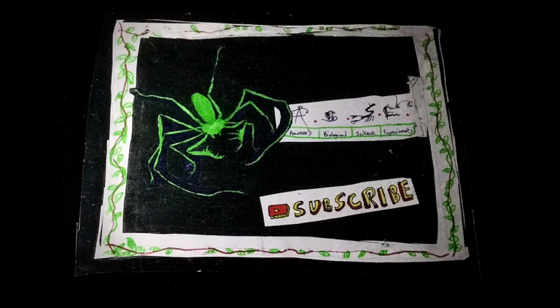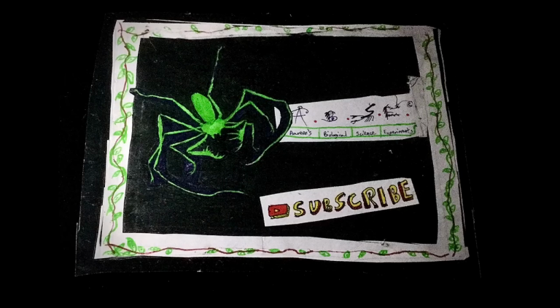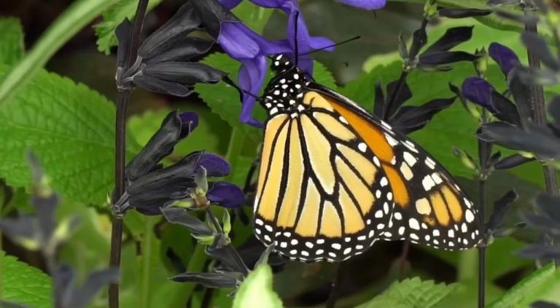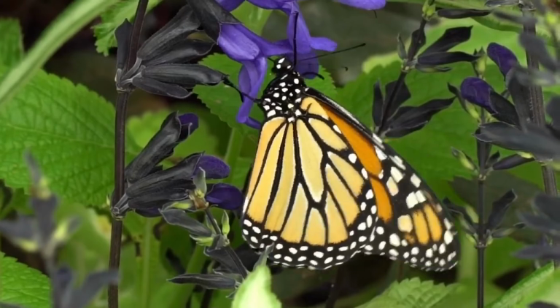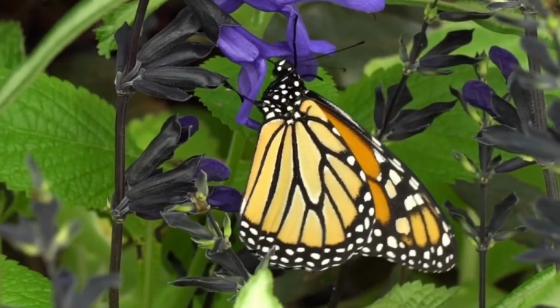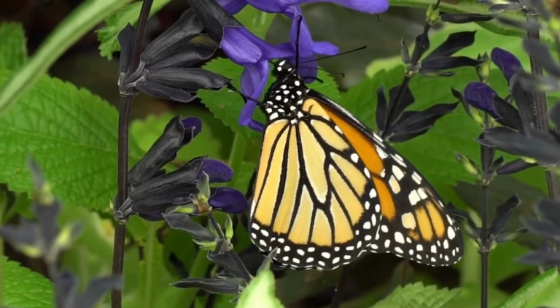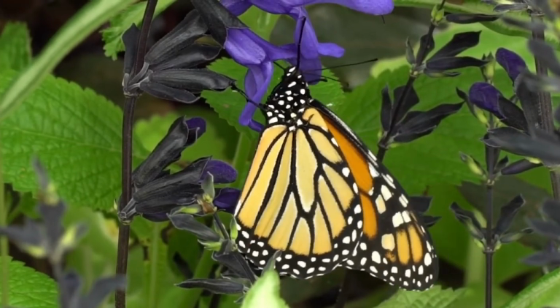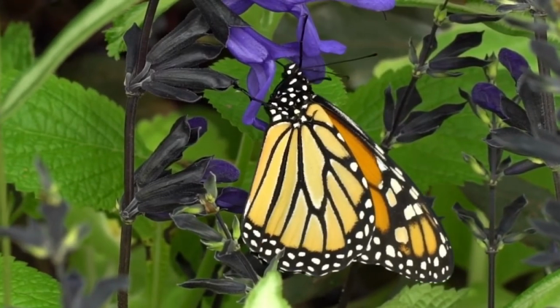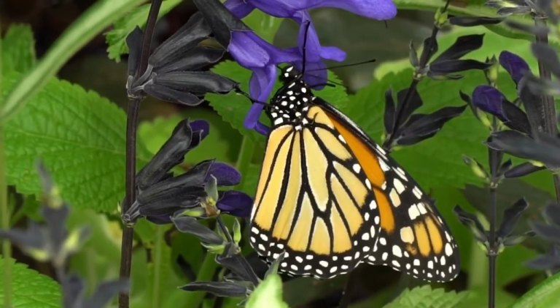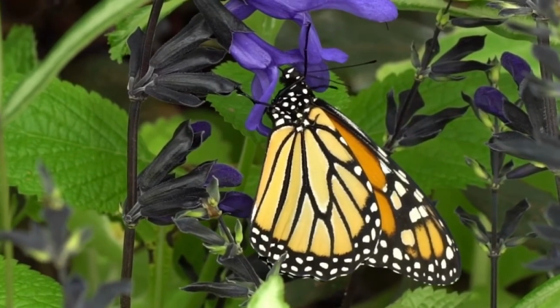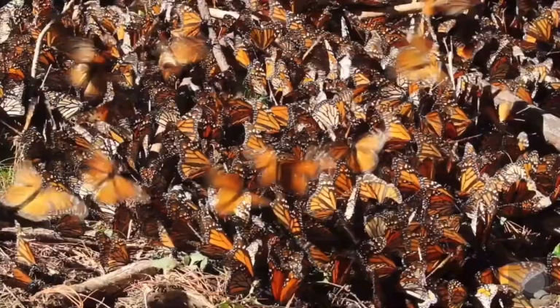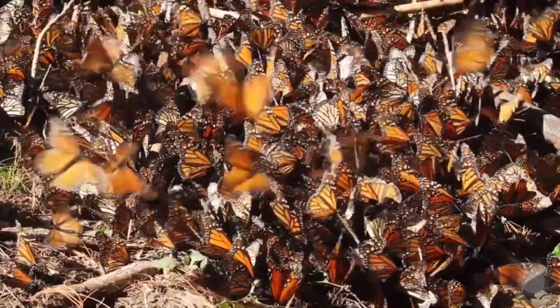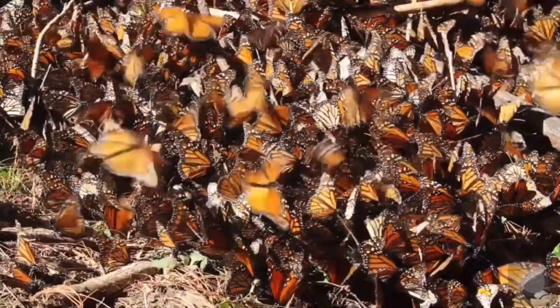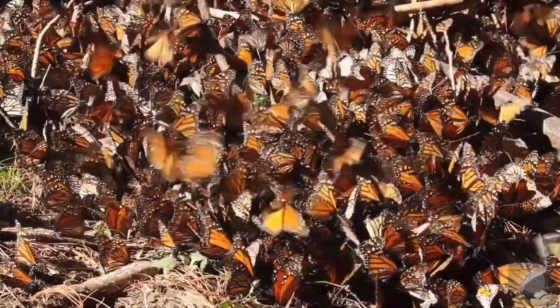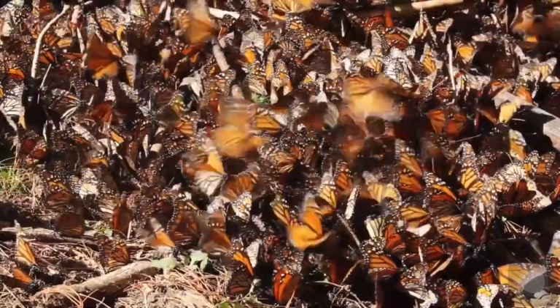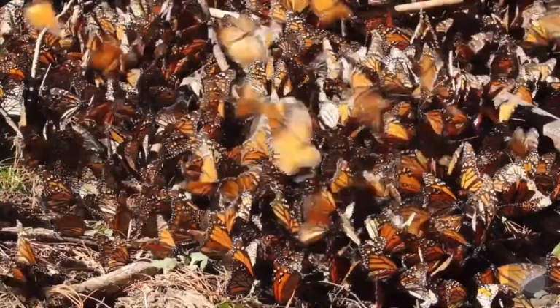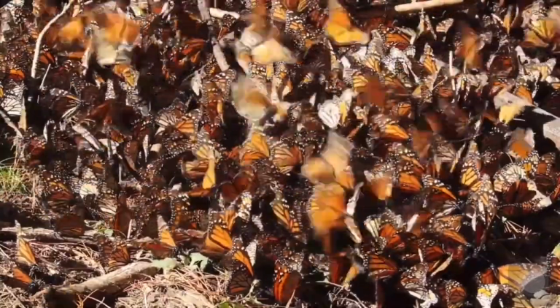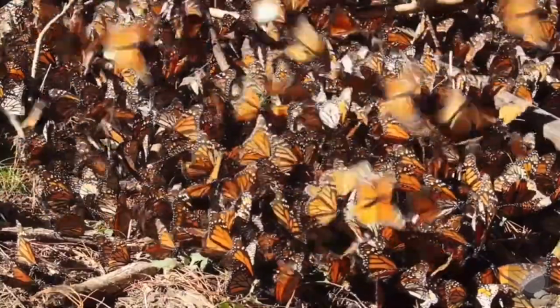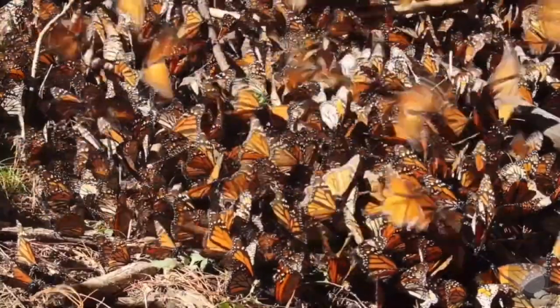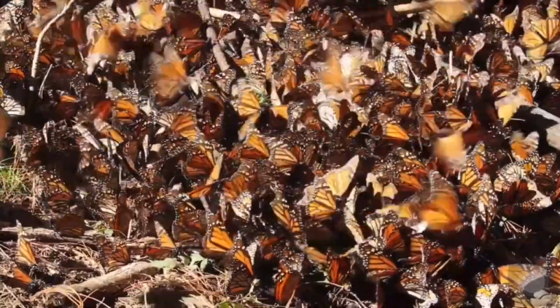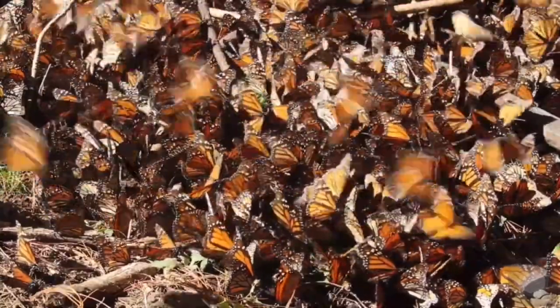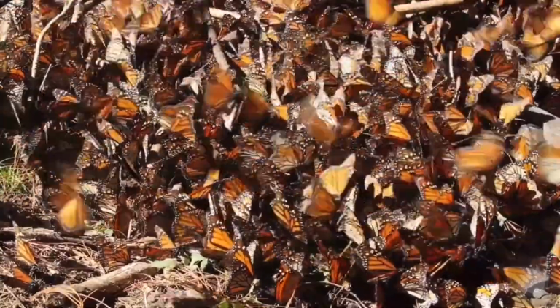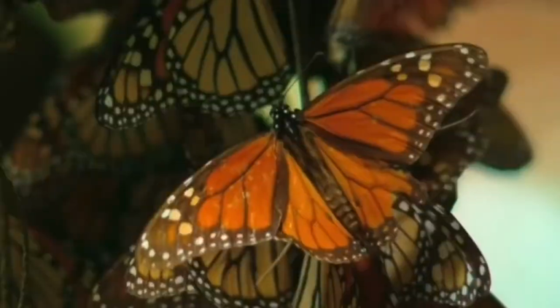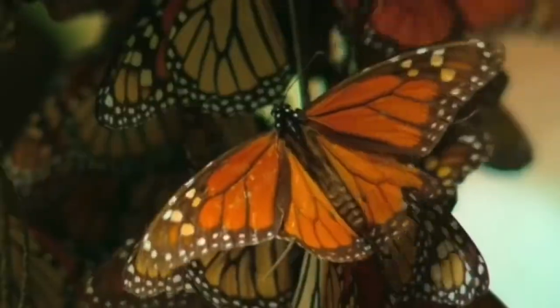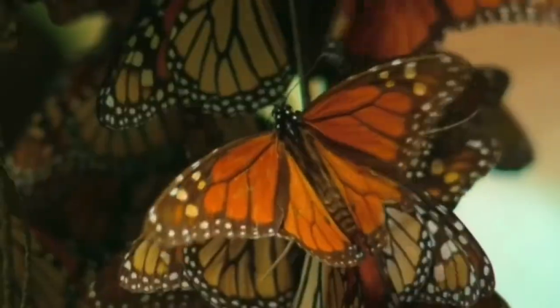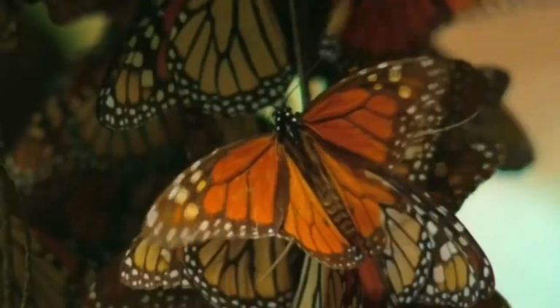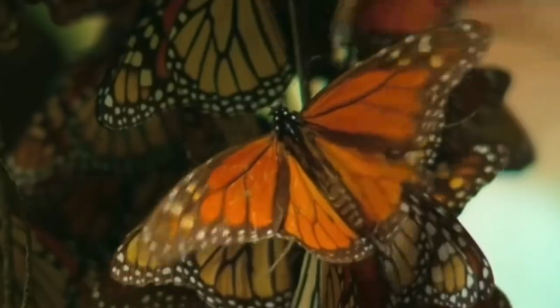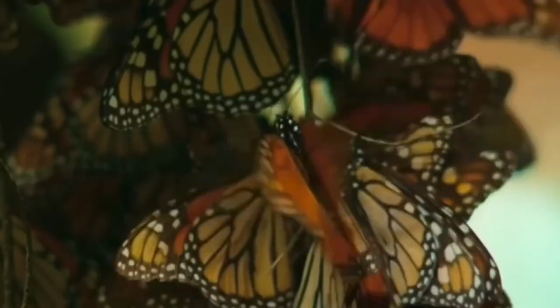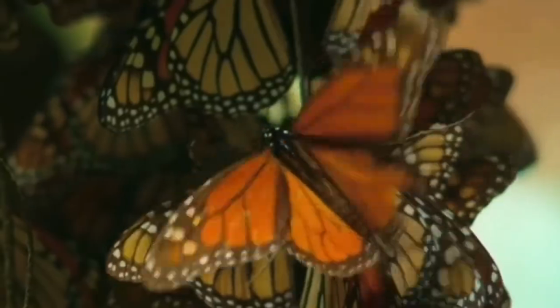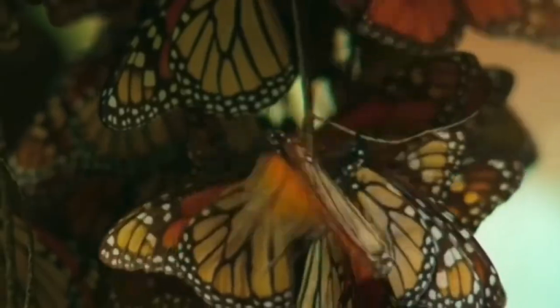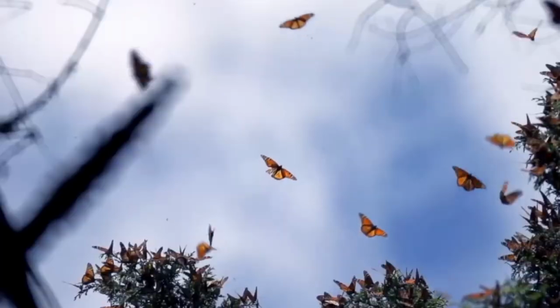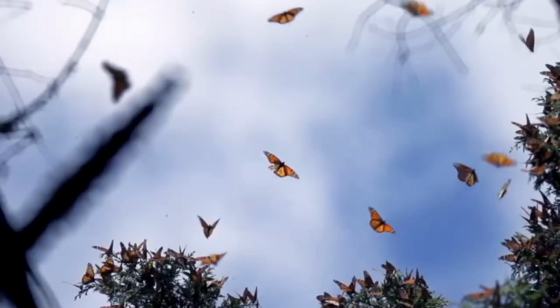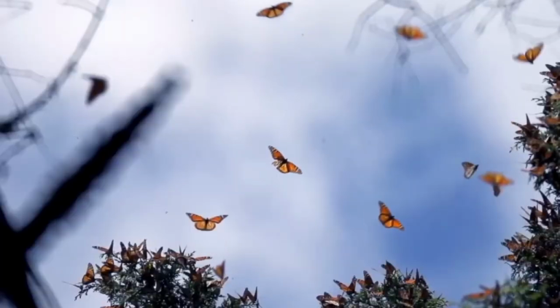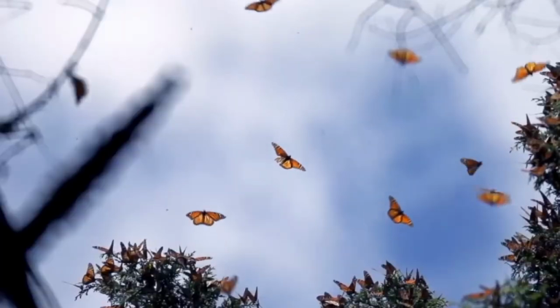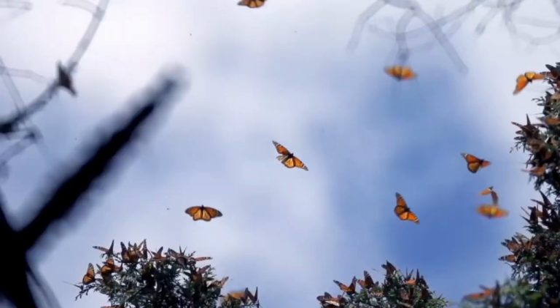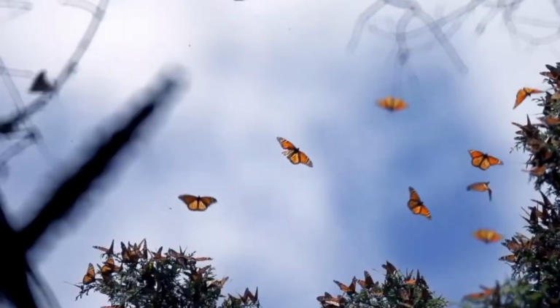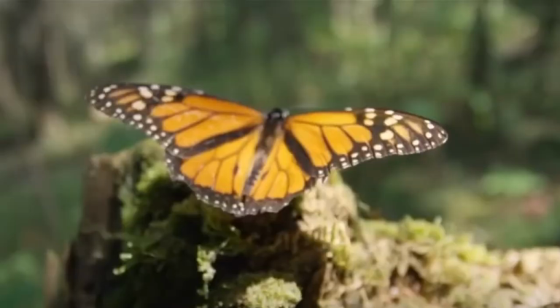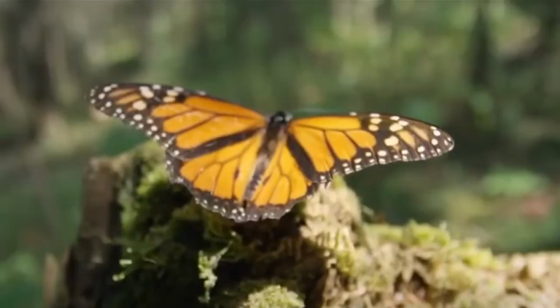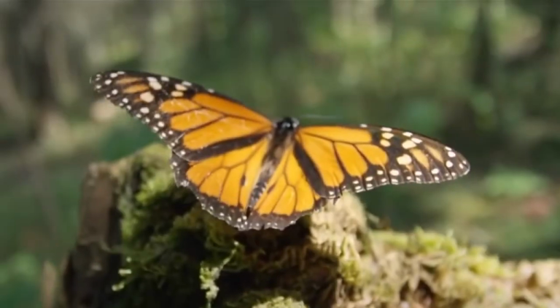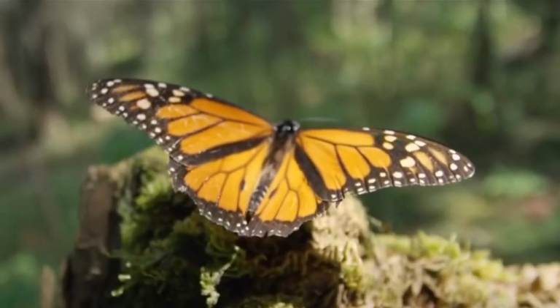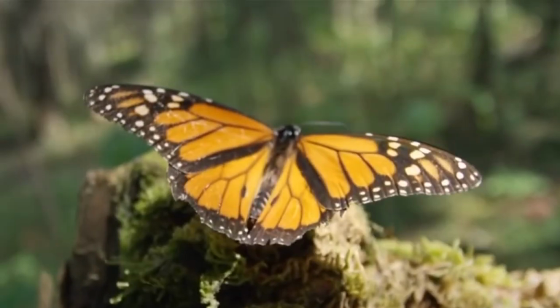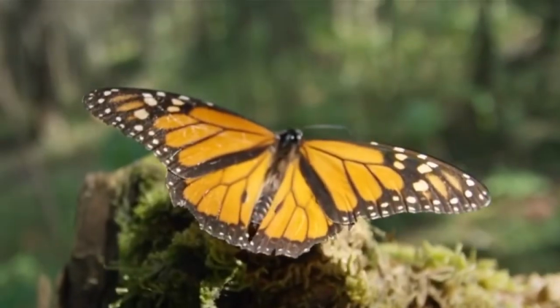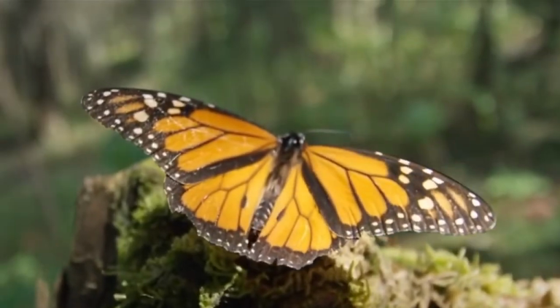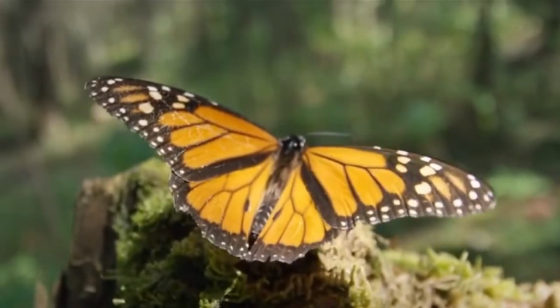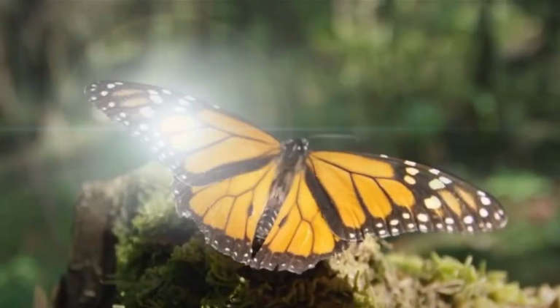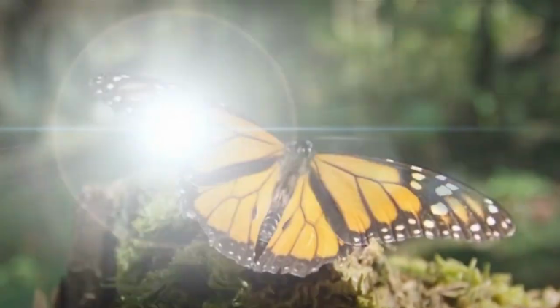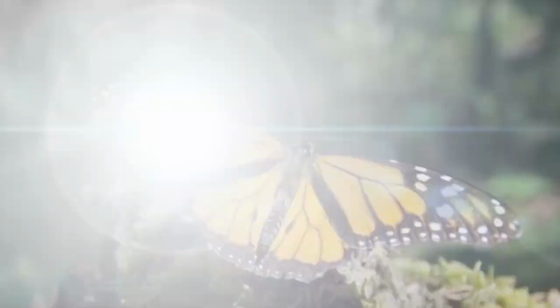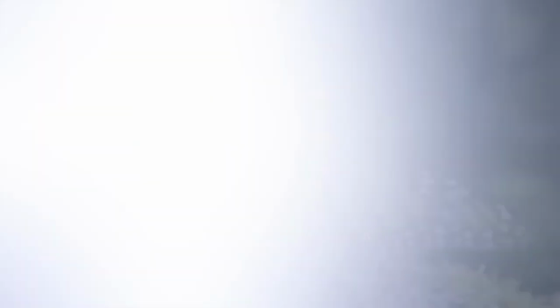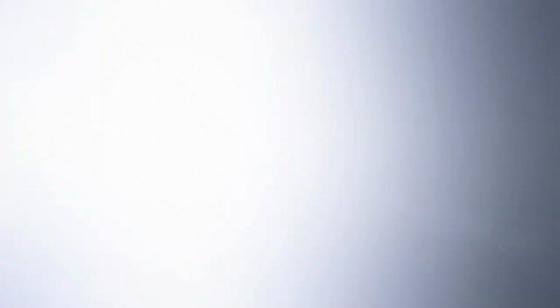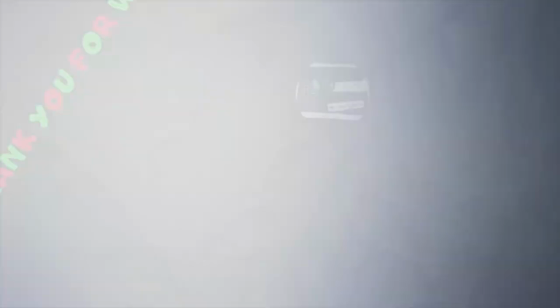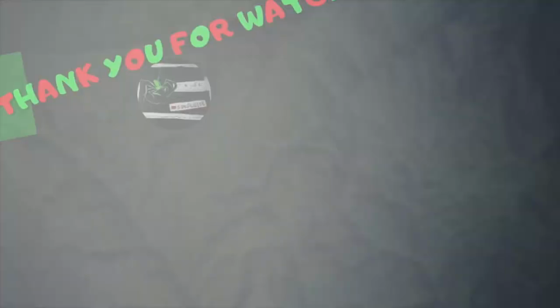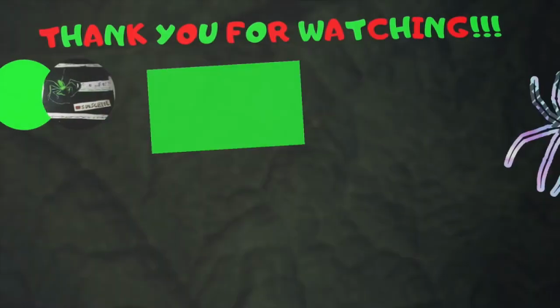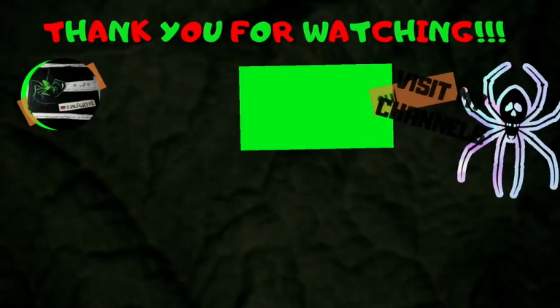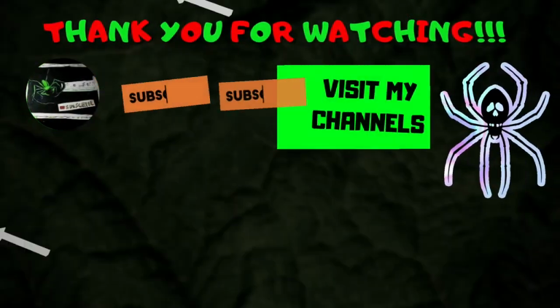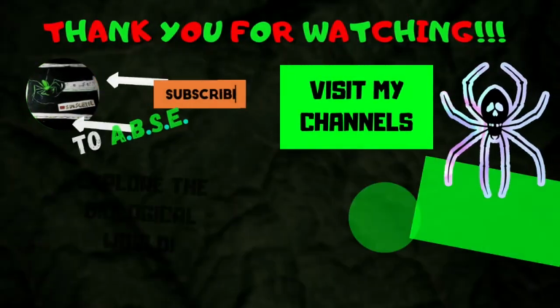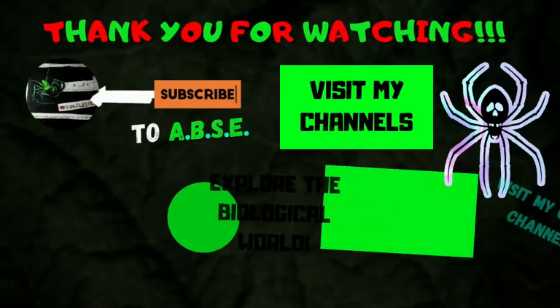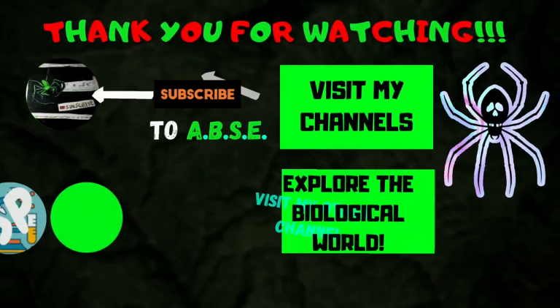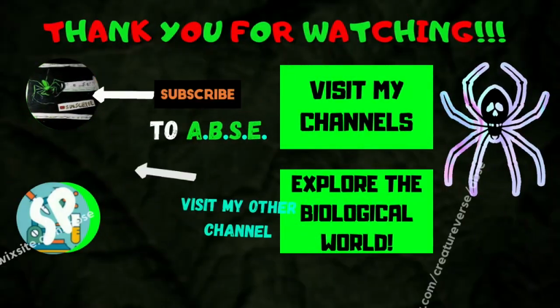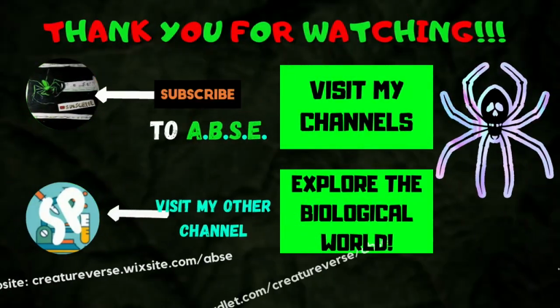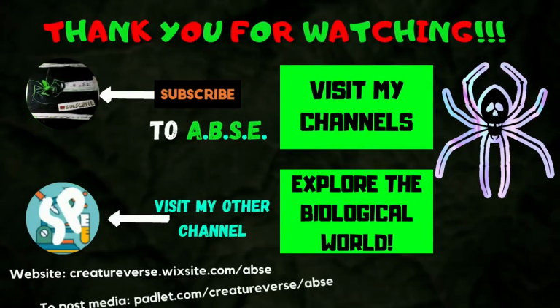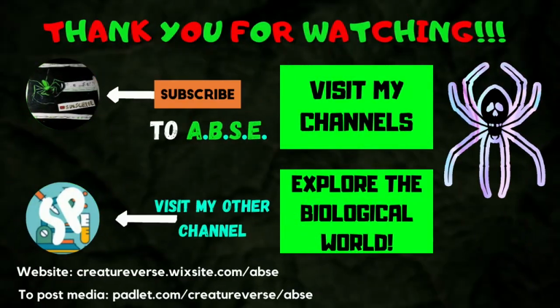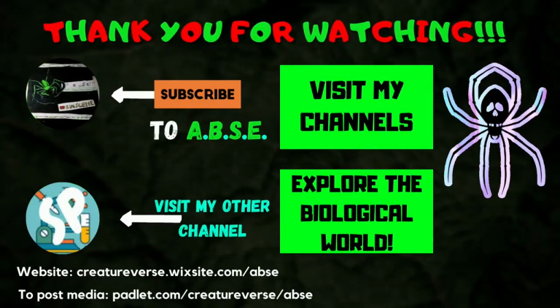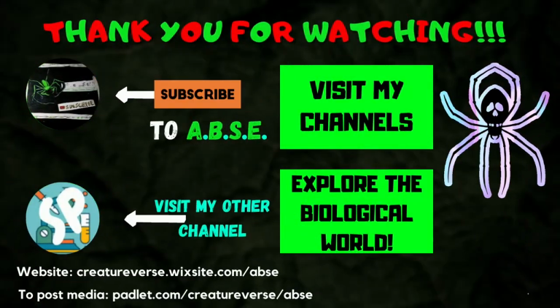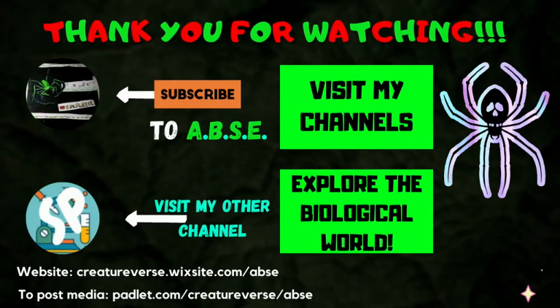This is ABSE signing out. Flutter on and goodbye.